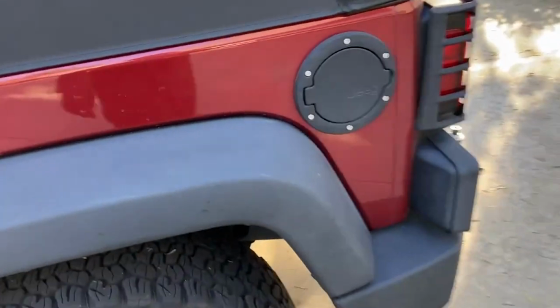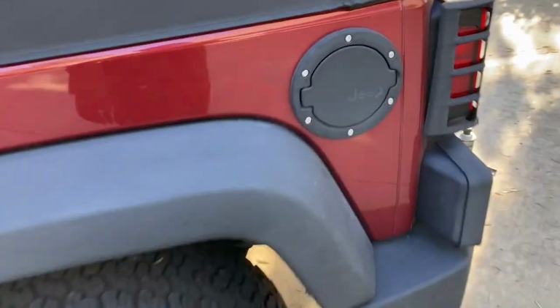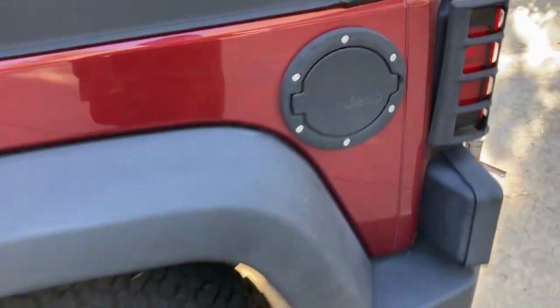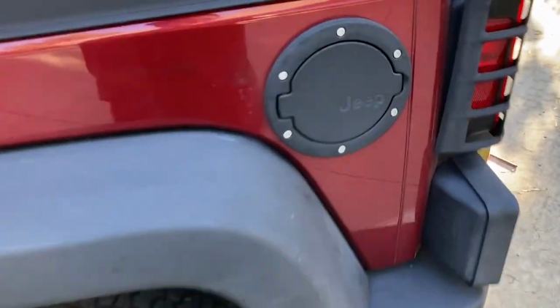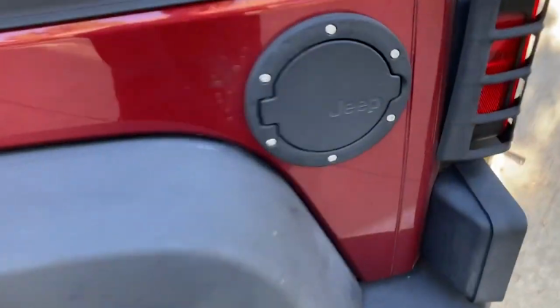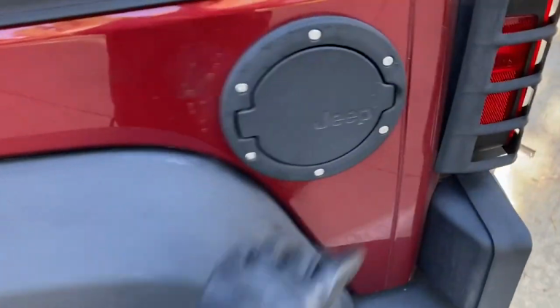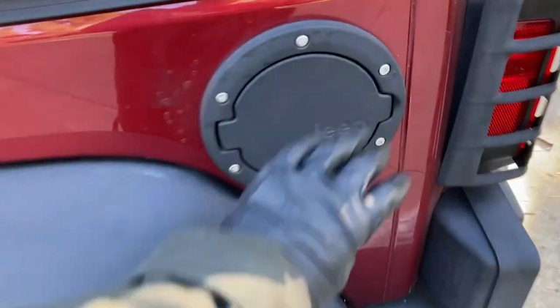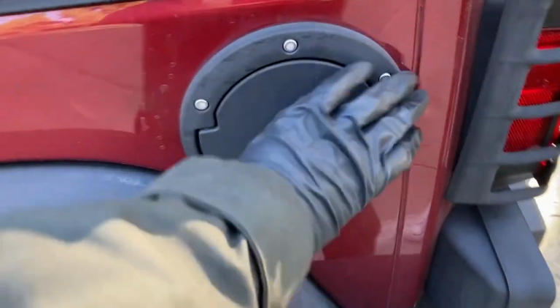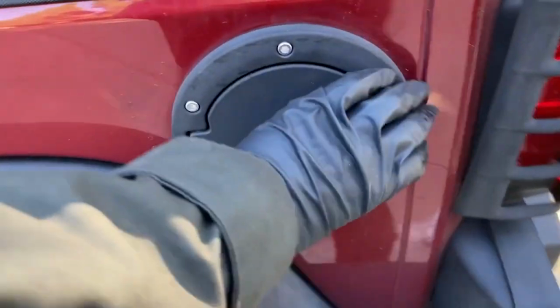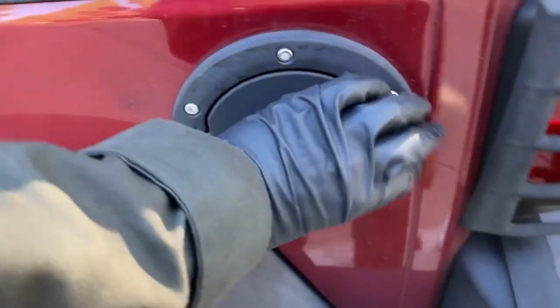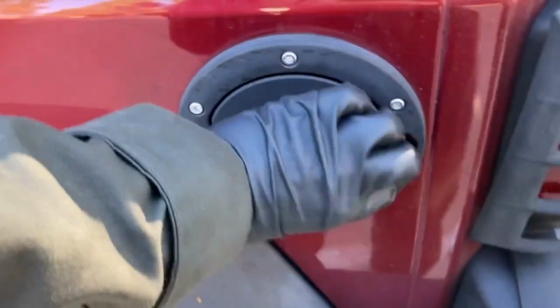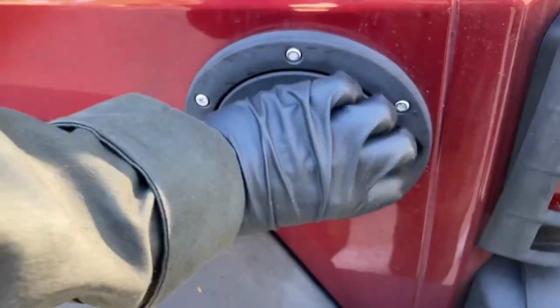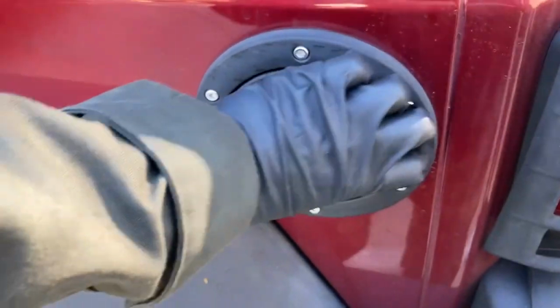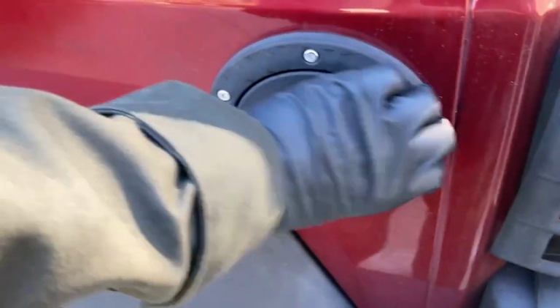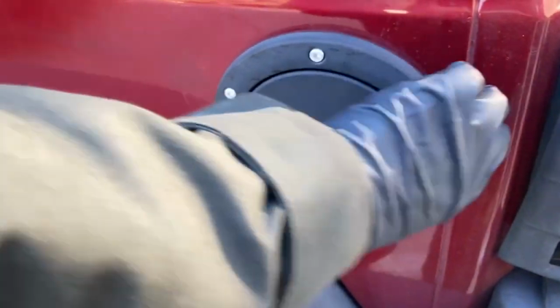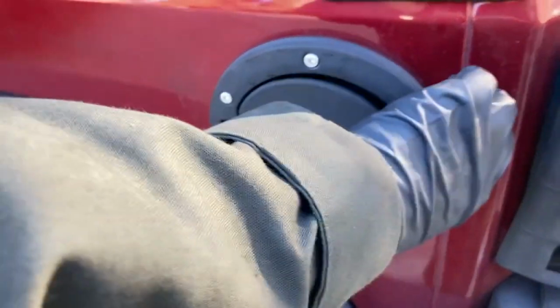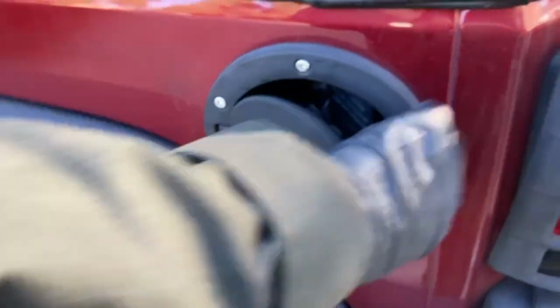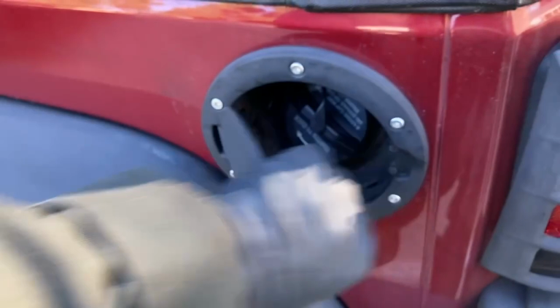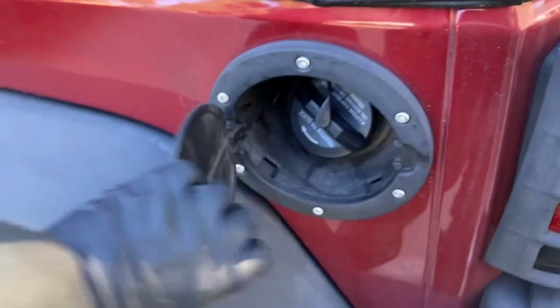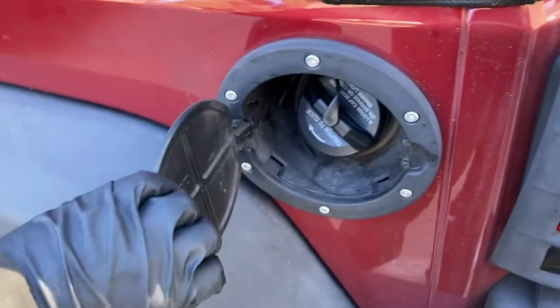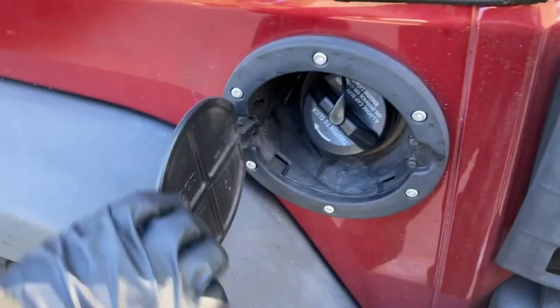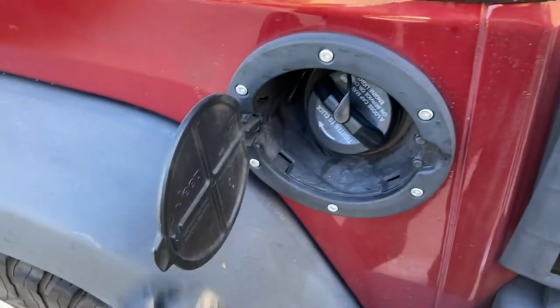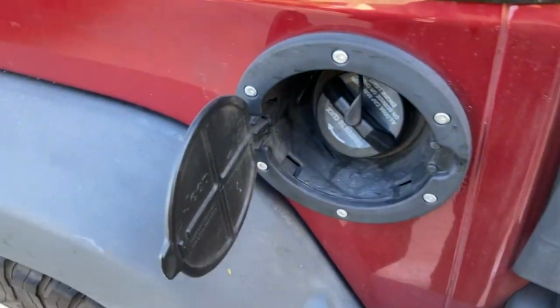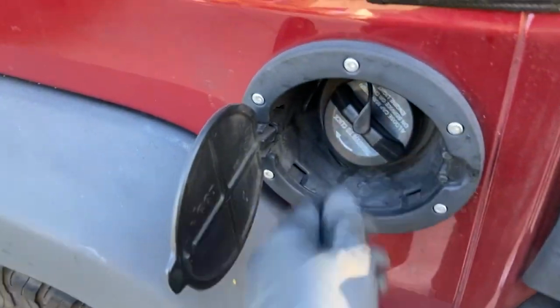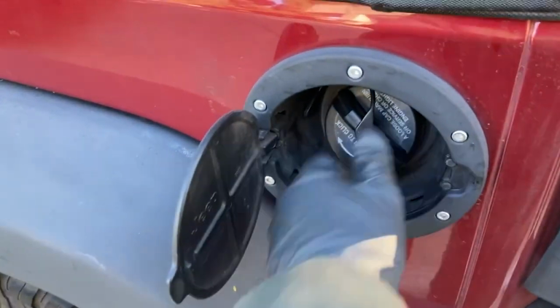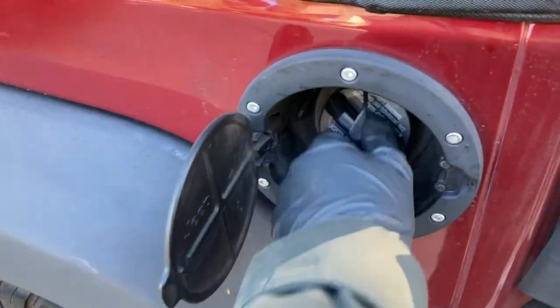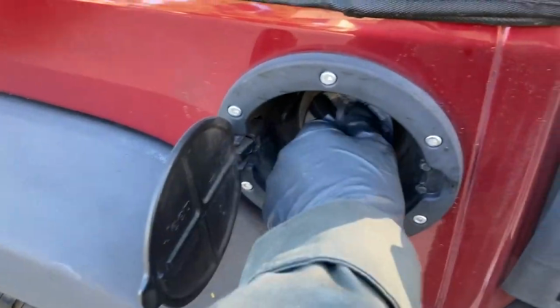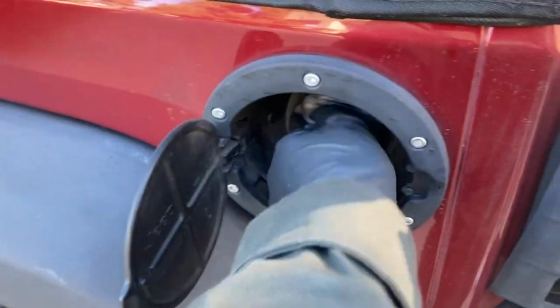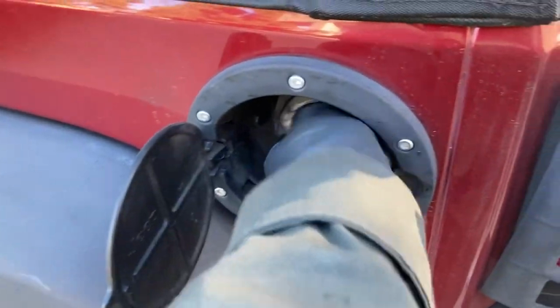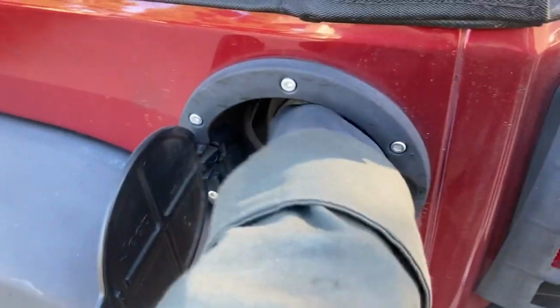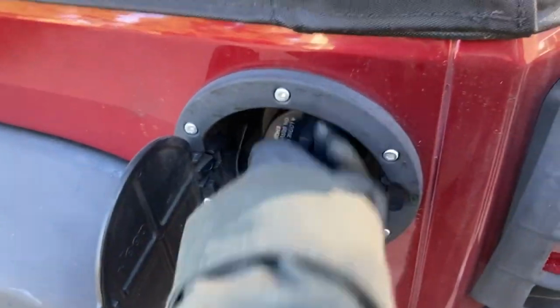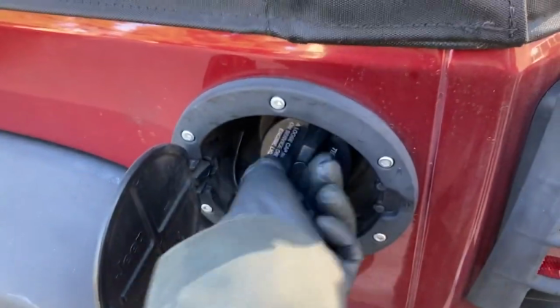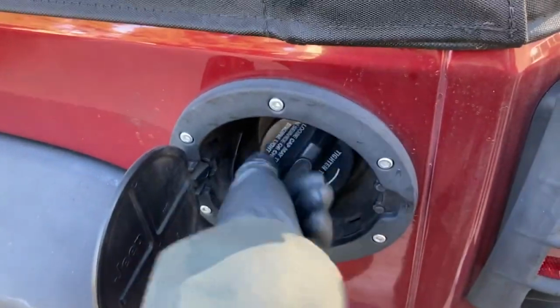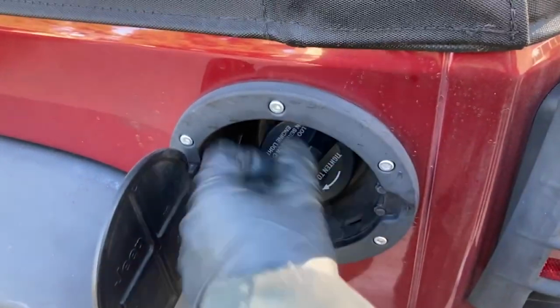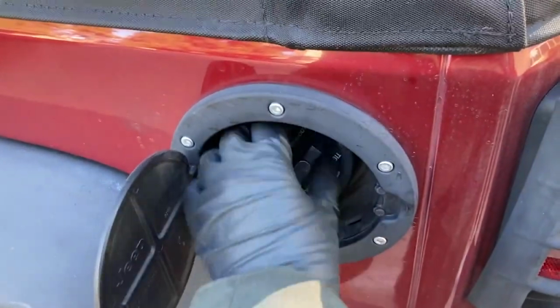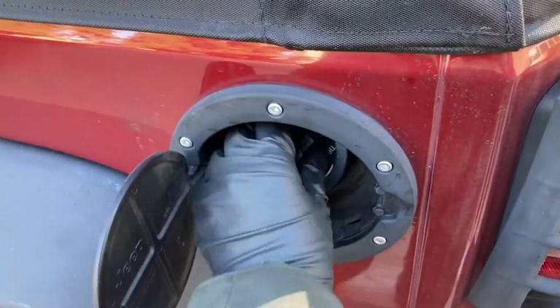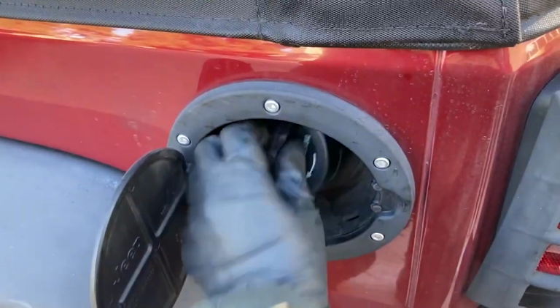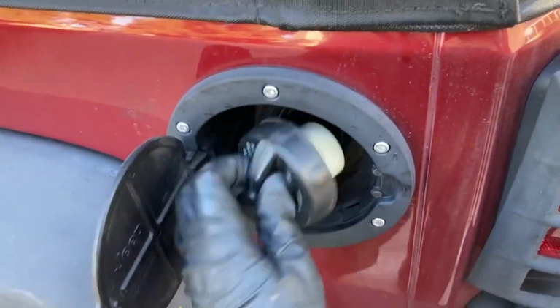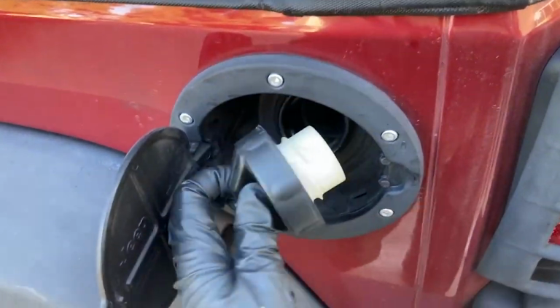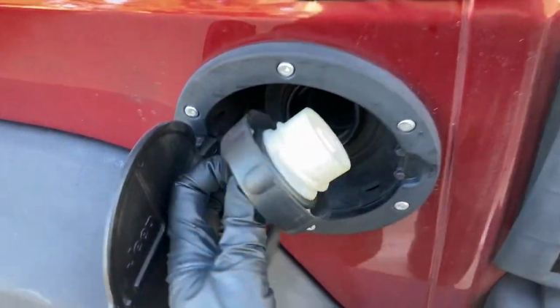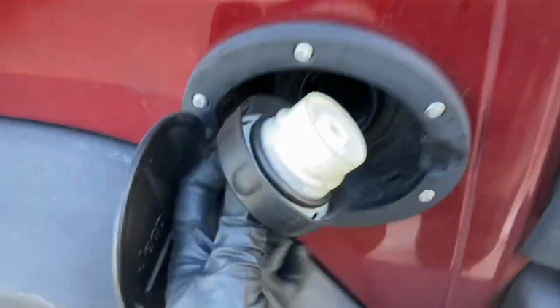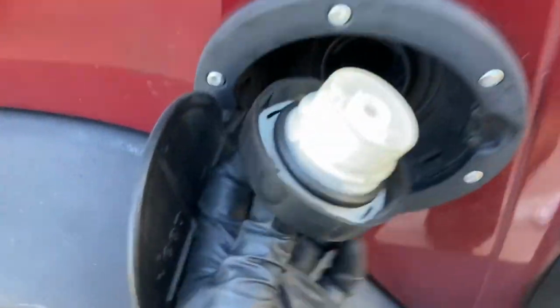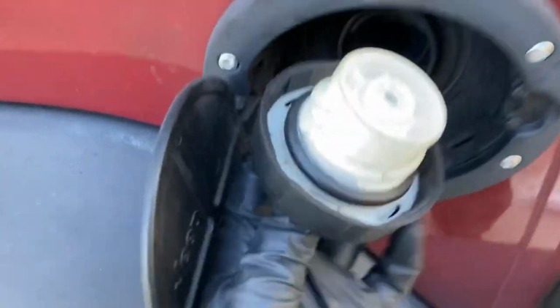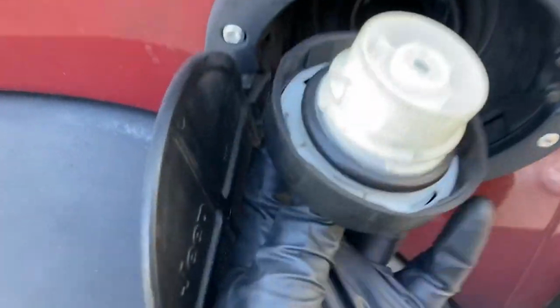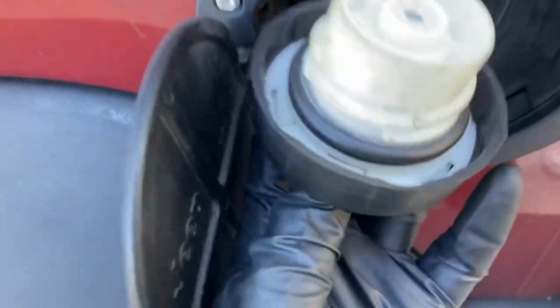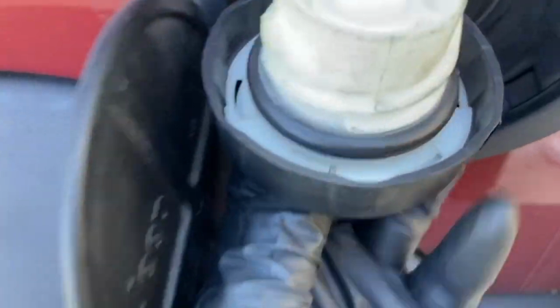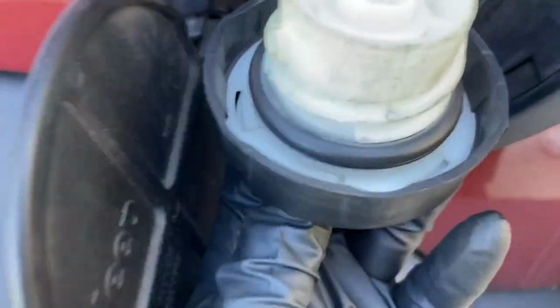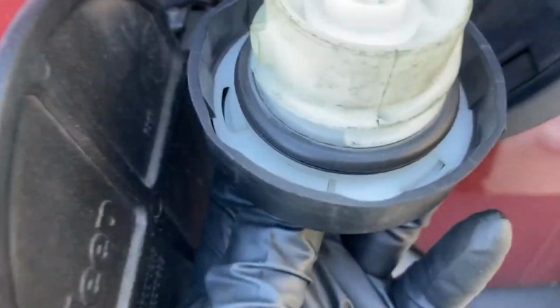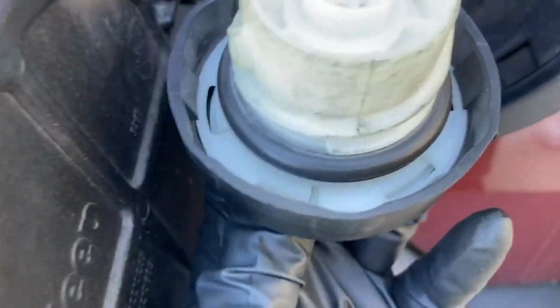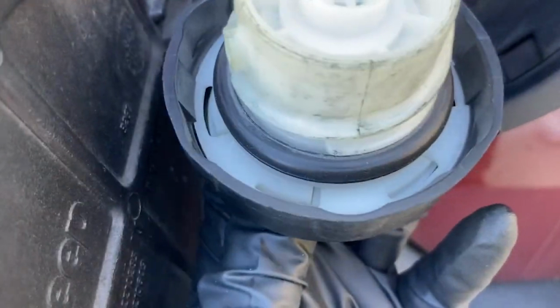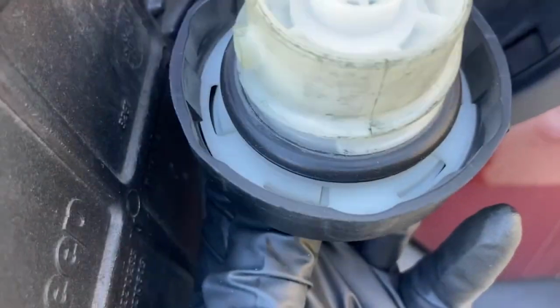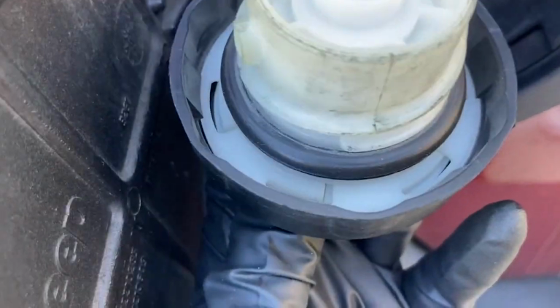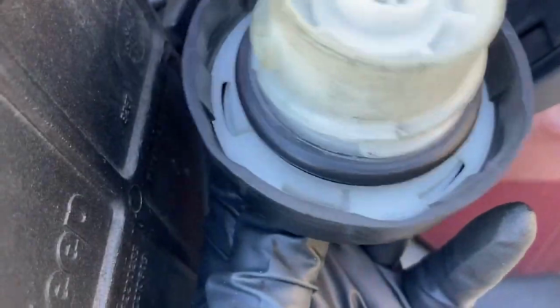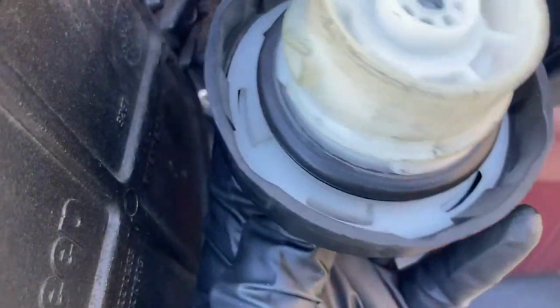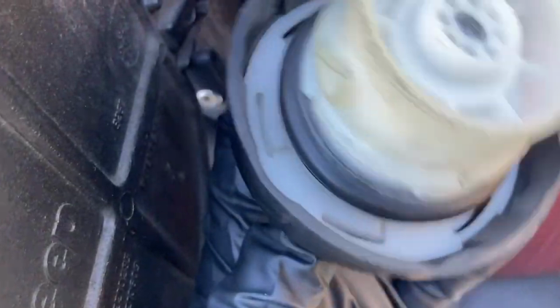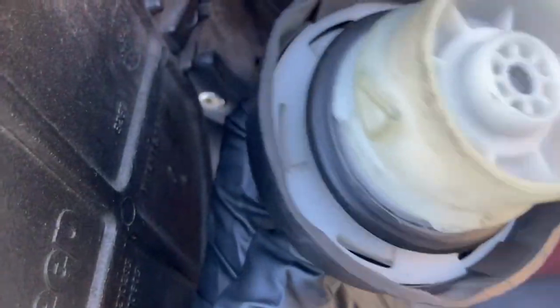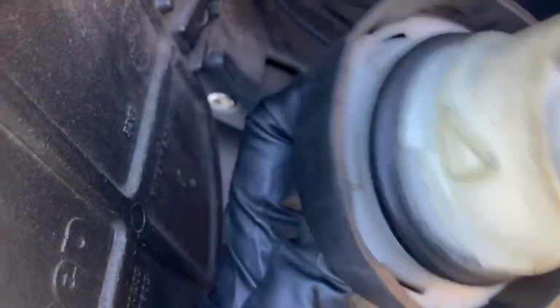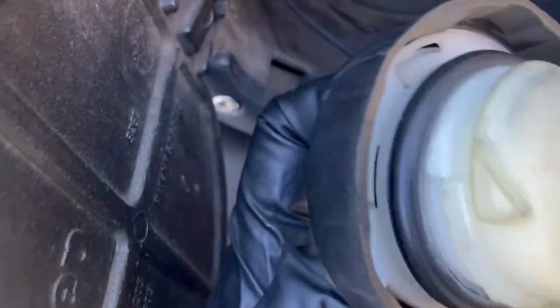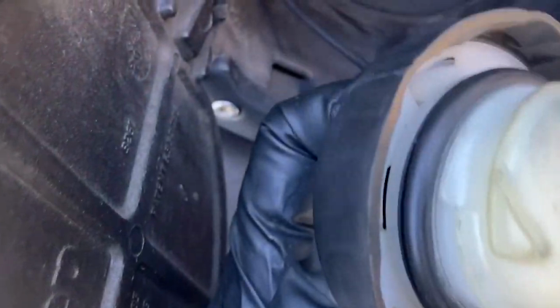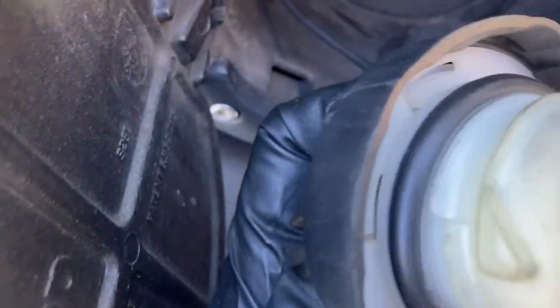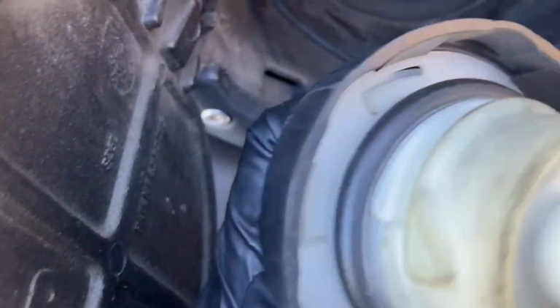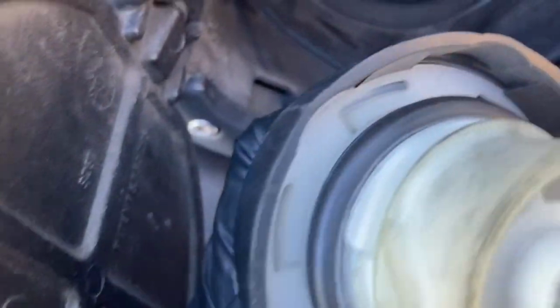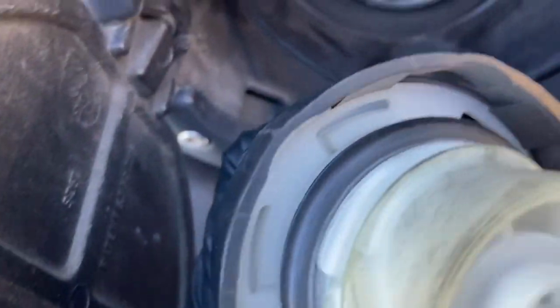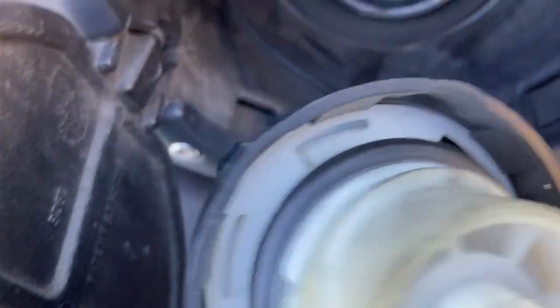I started by thoroughly checking the gas cap, although if this was leaking it would likely be reading as a large EVAP leak.